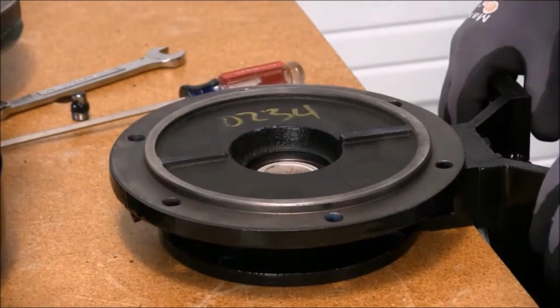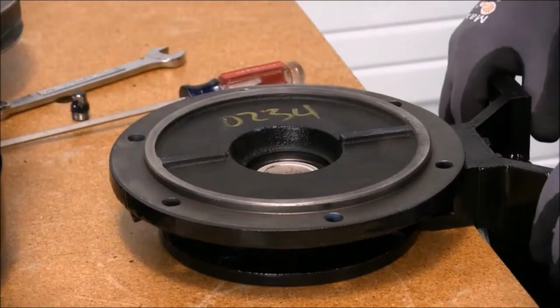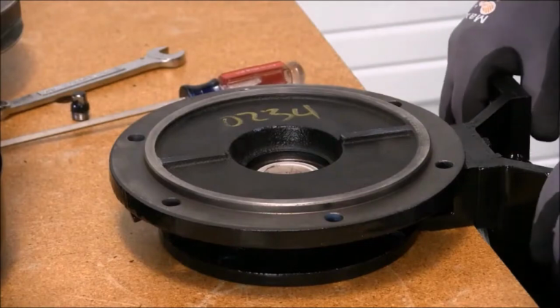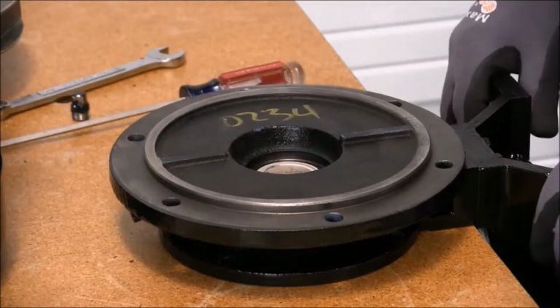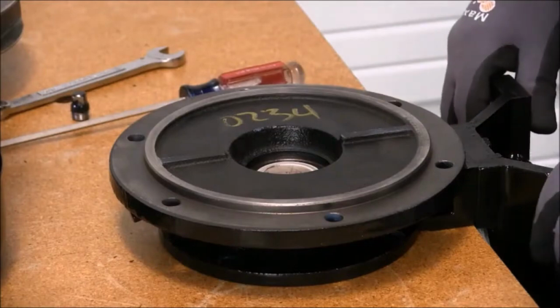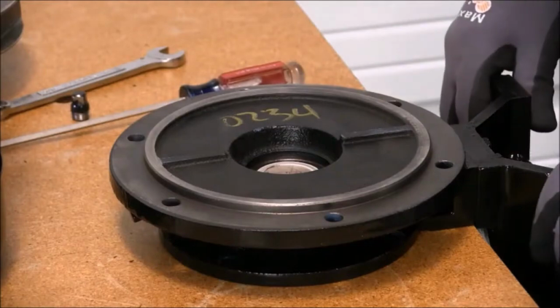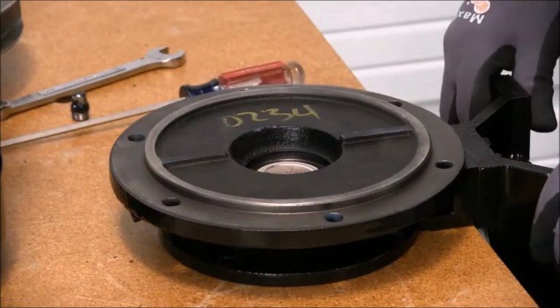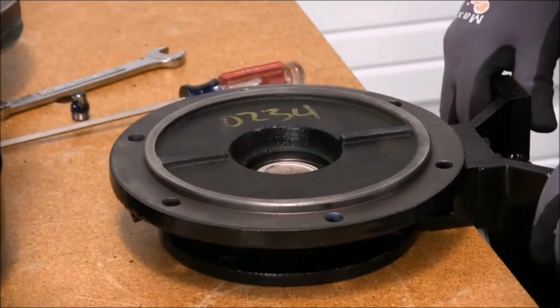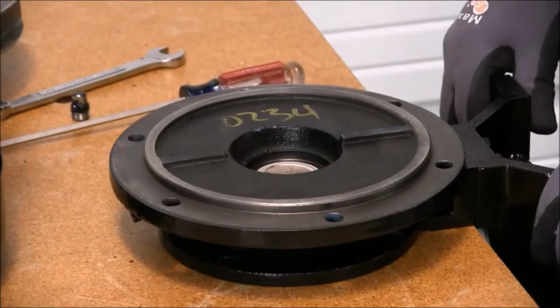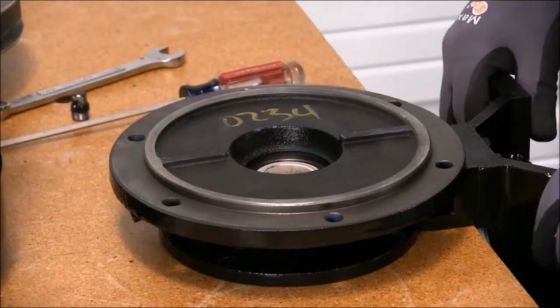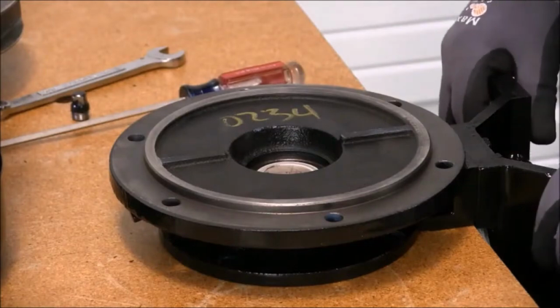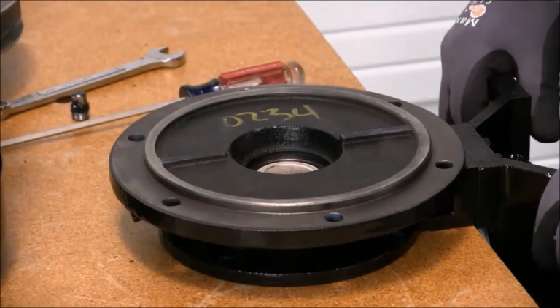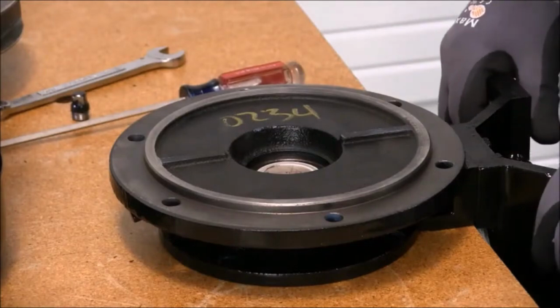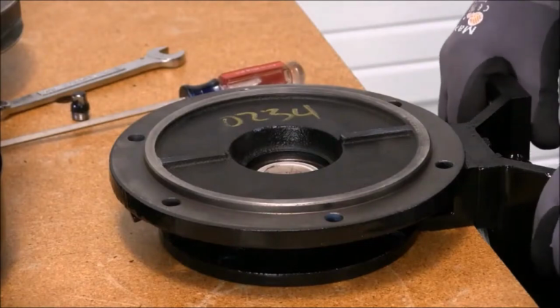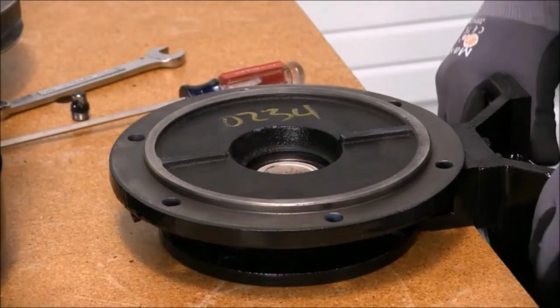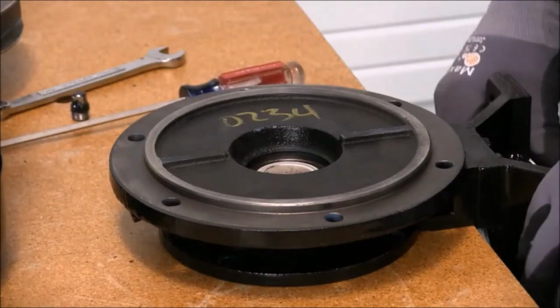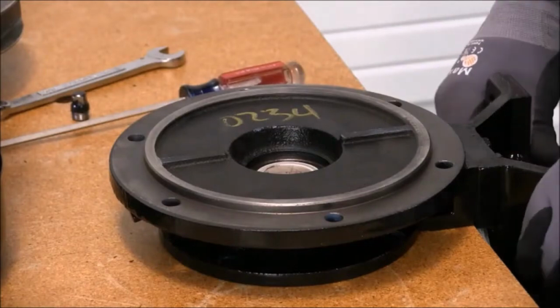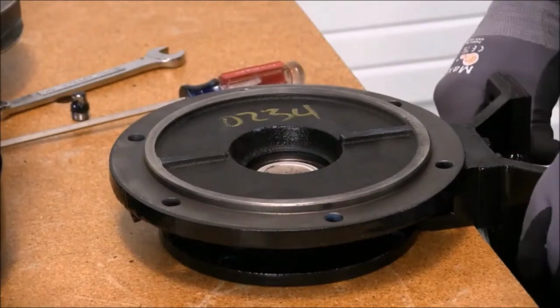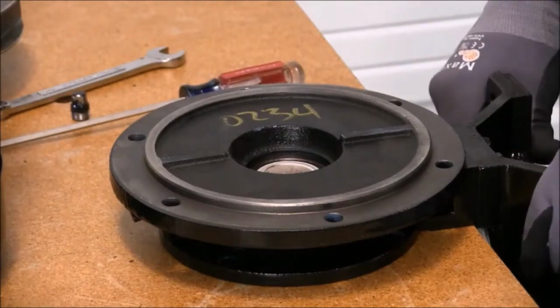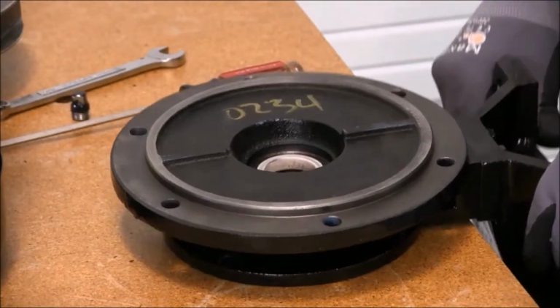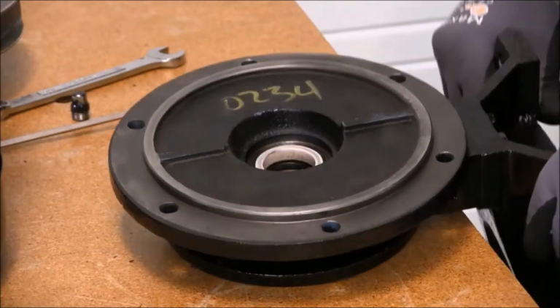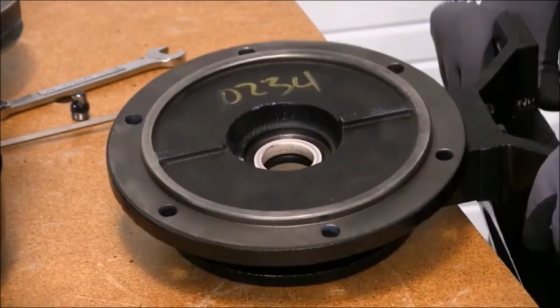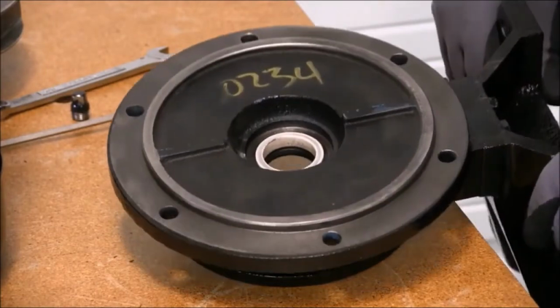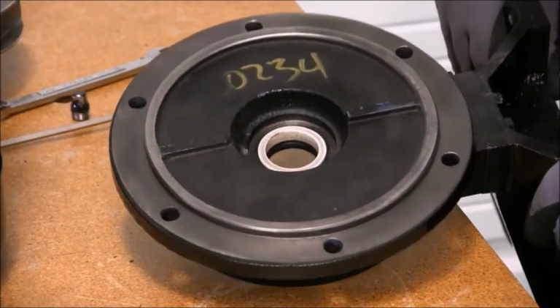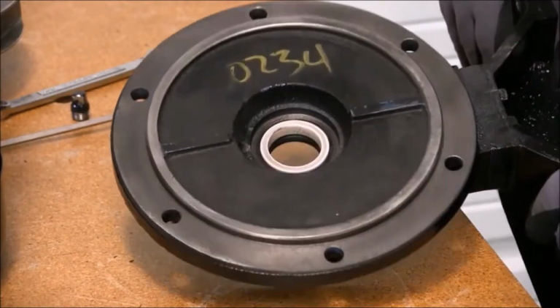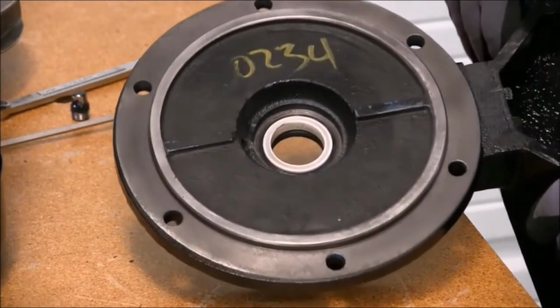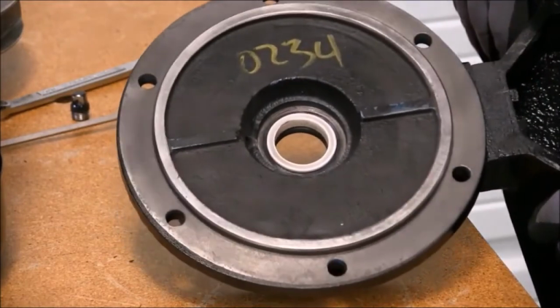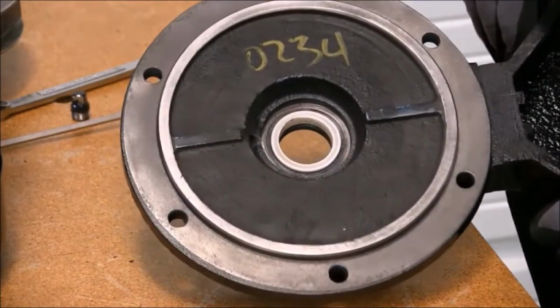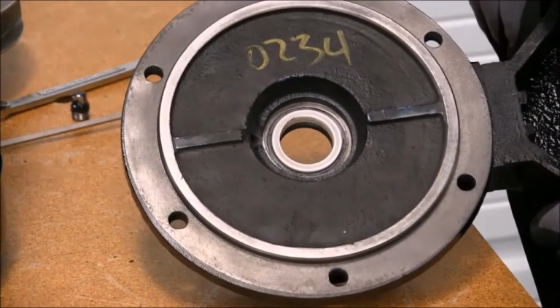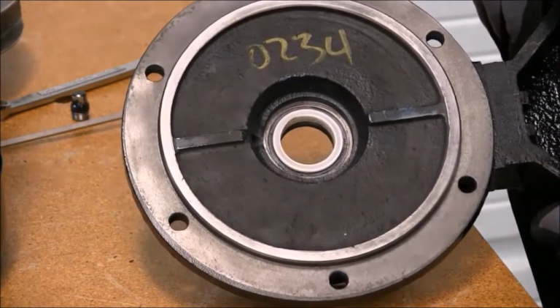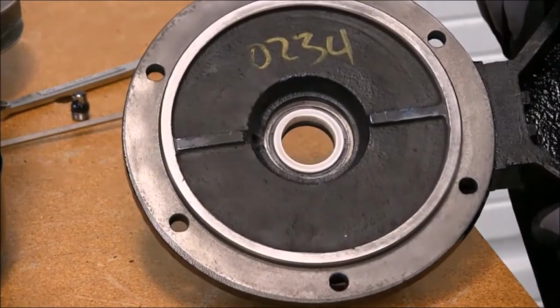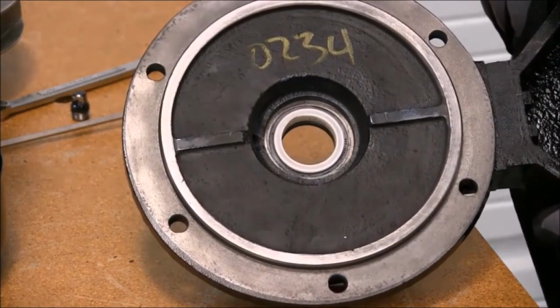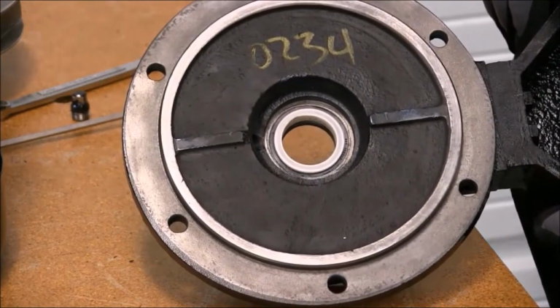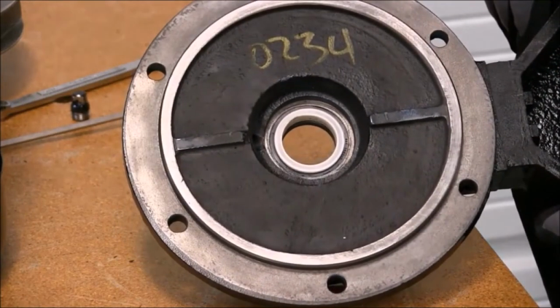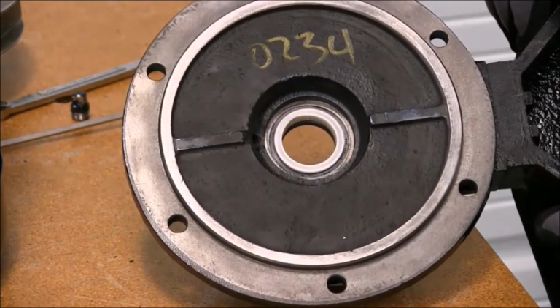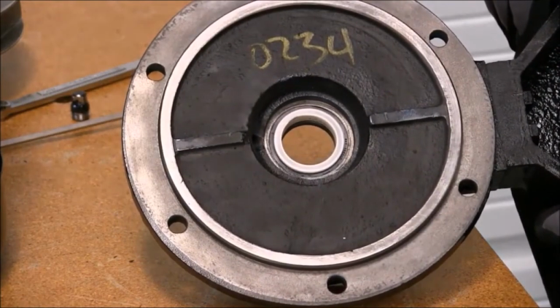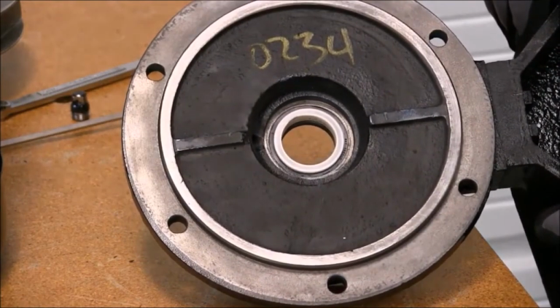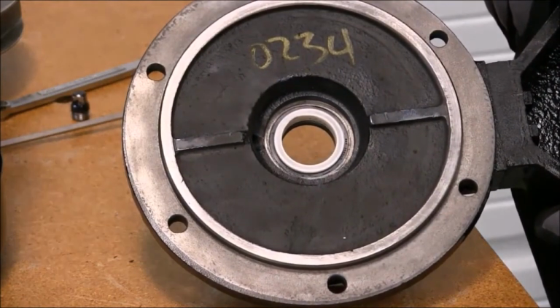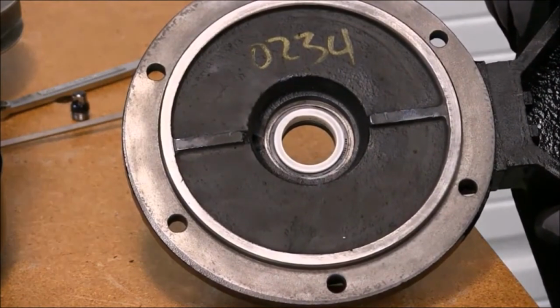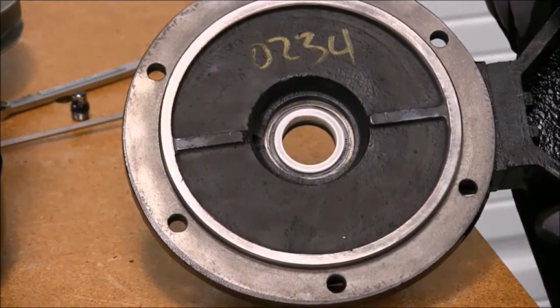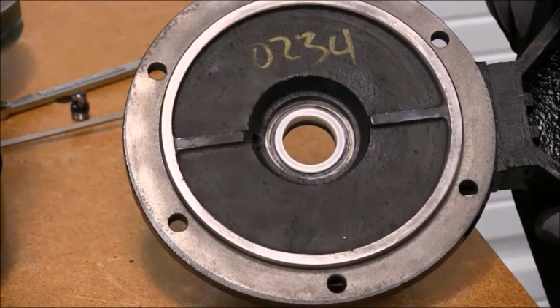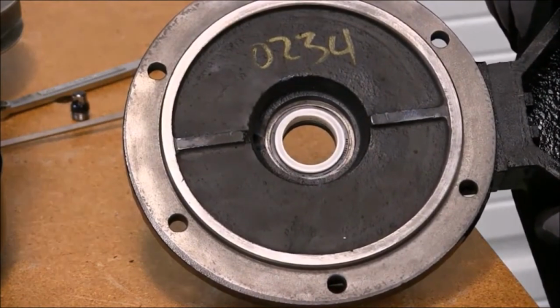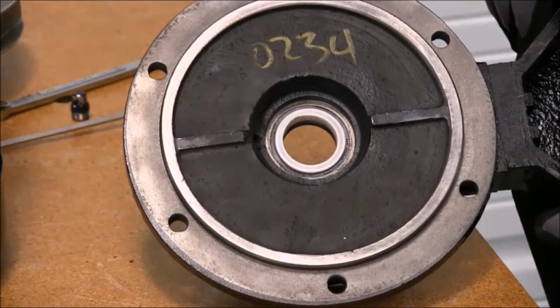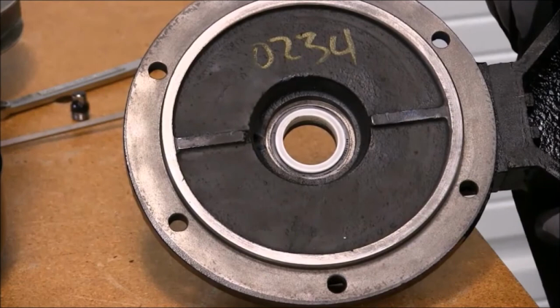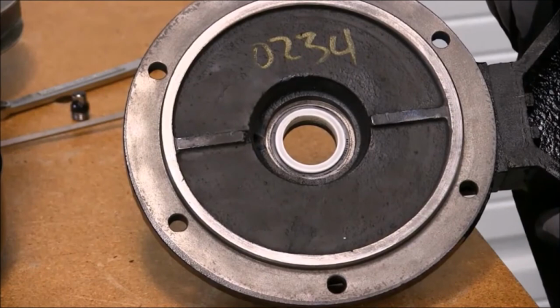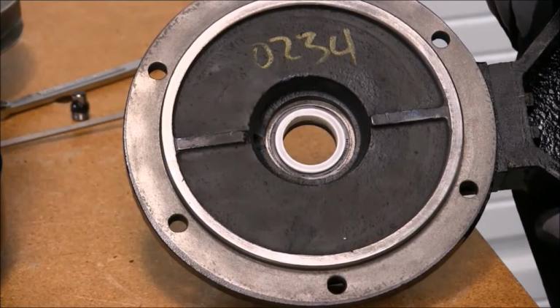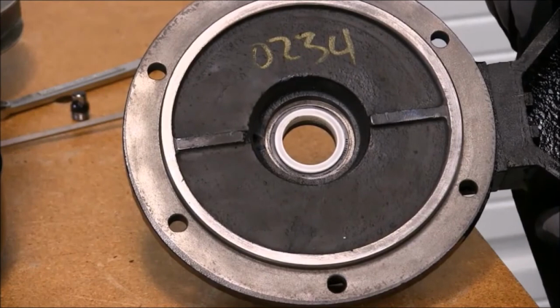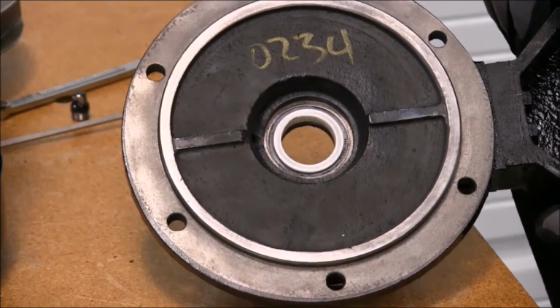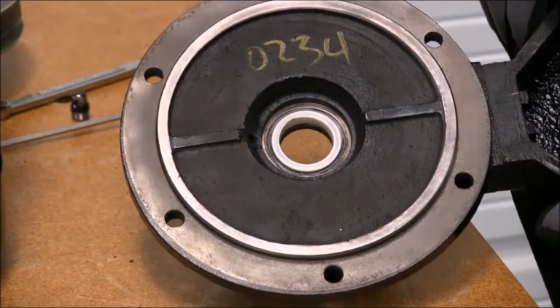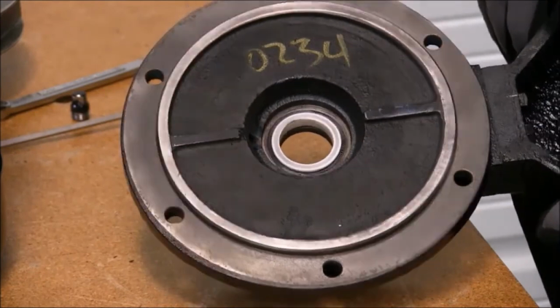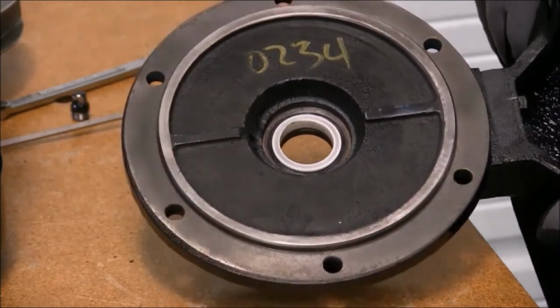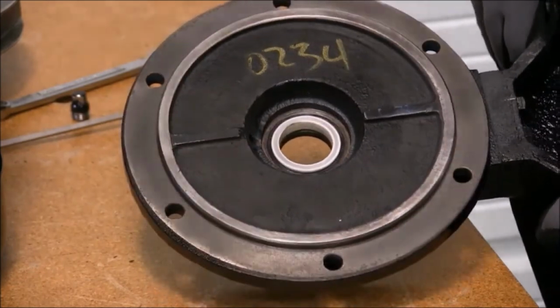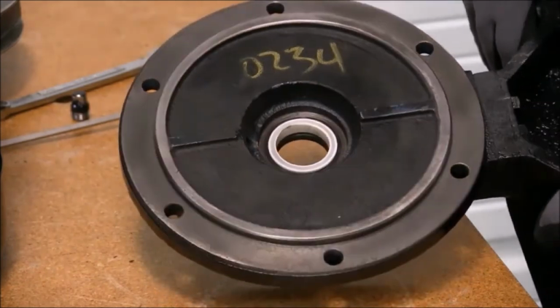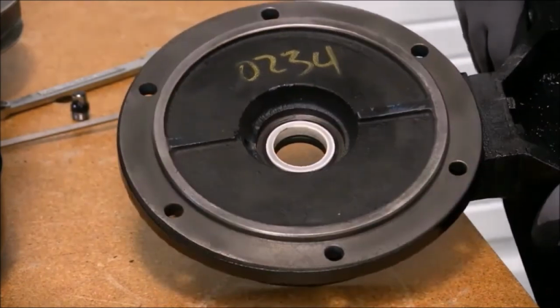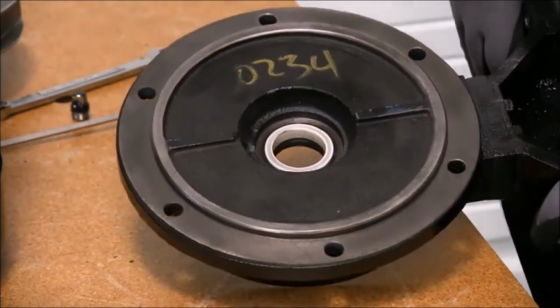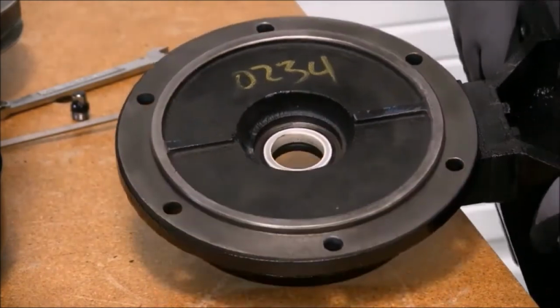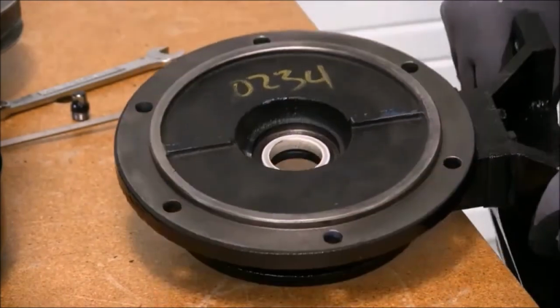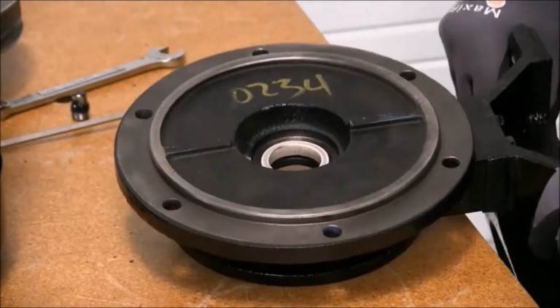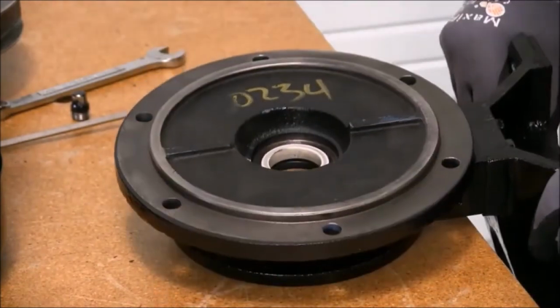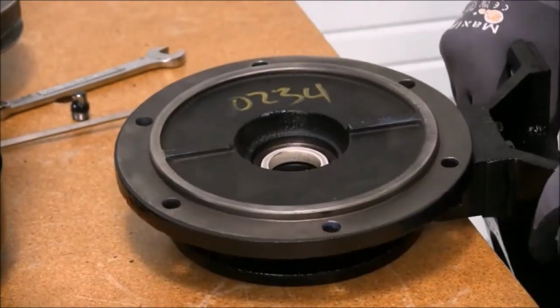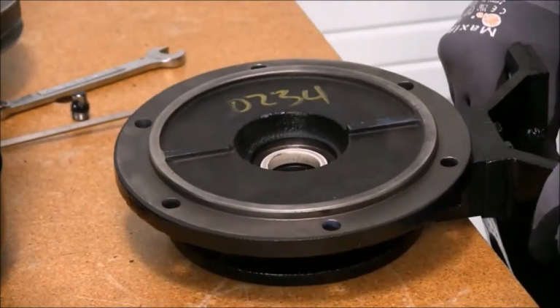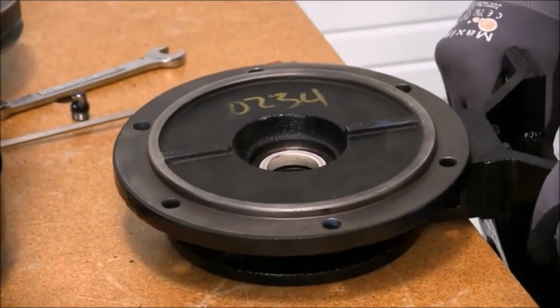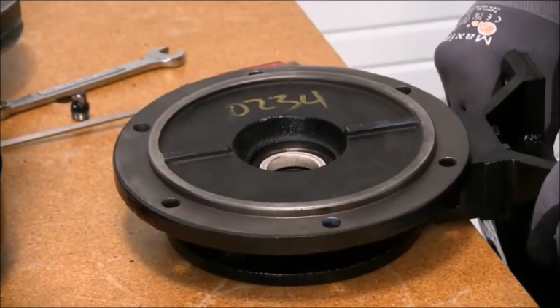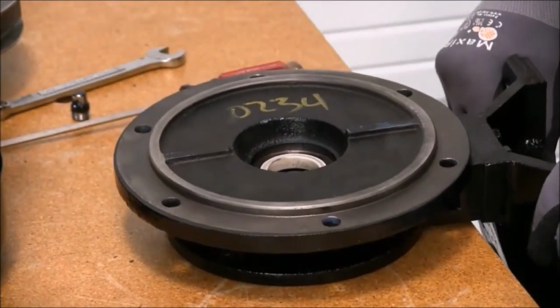Now that we've exposed the seal seat, we will use a screwdriver to pull it out.